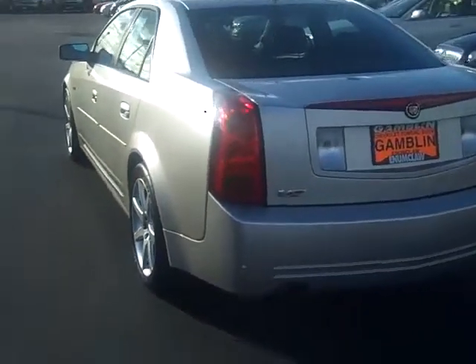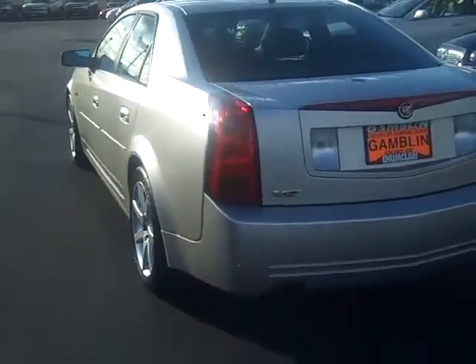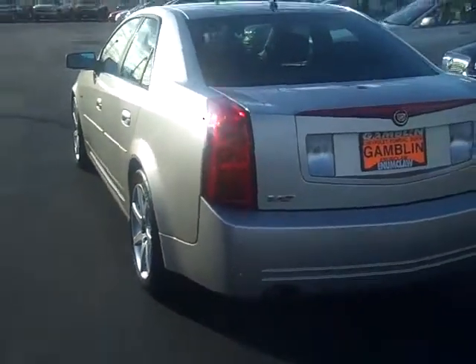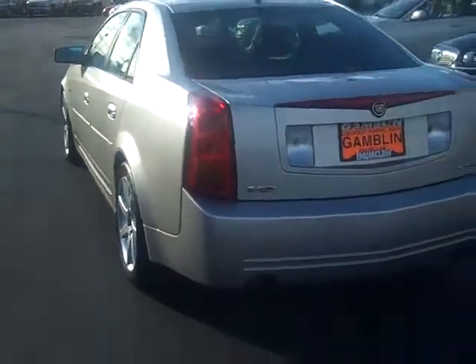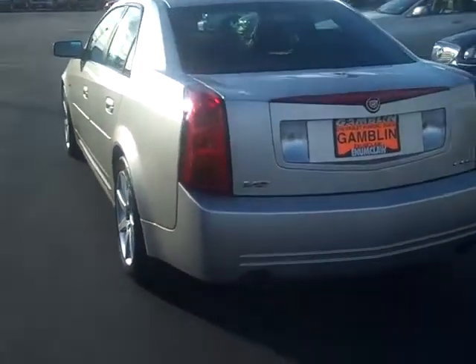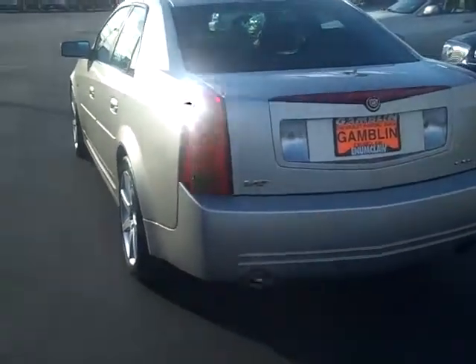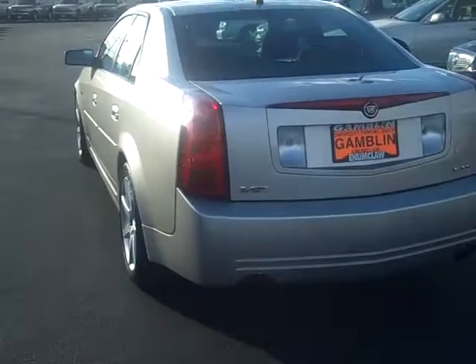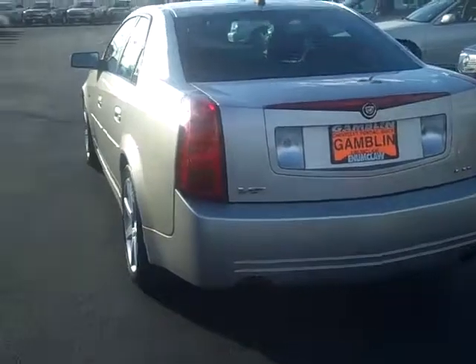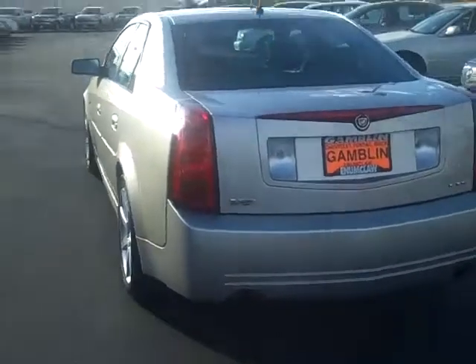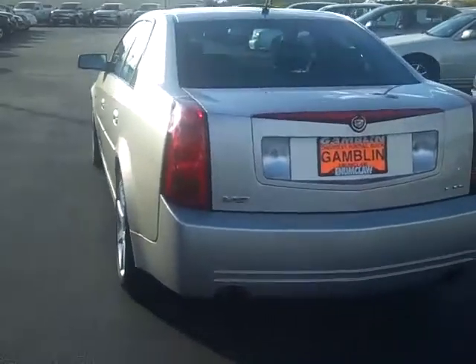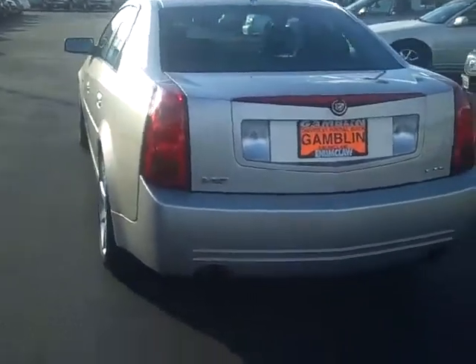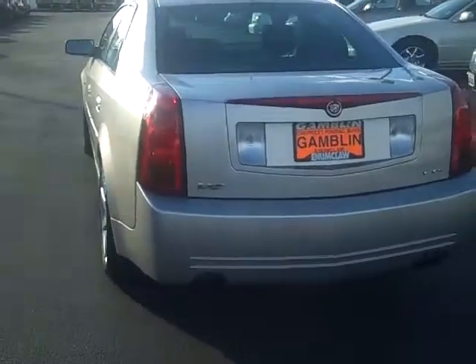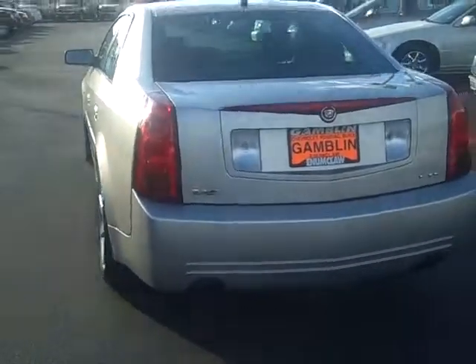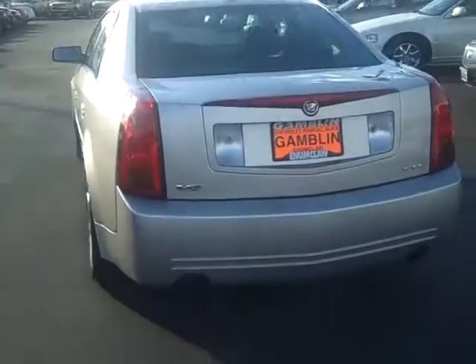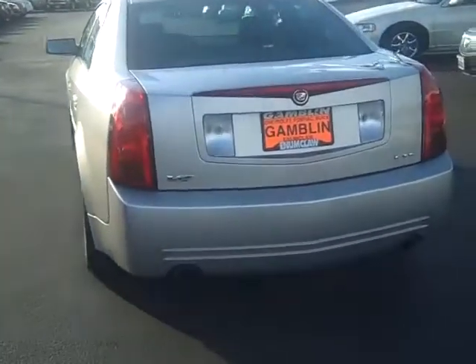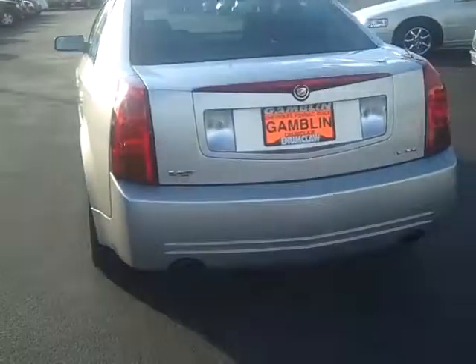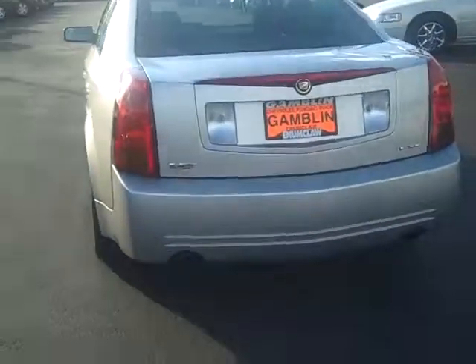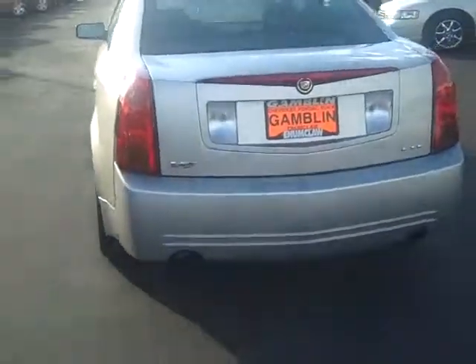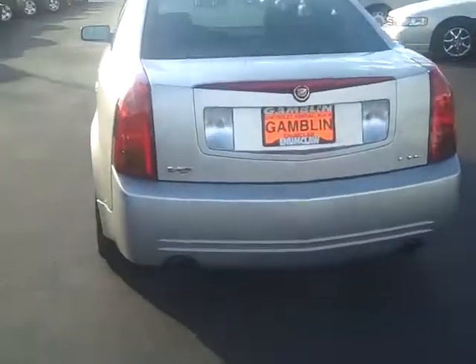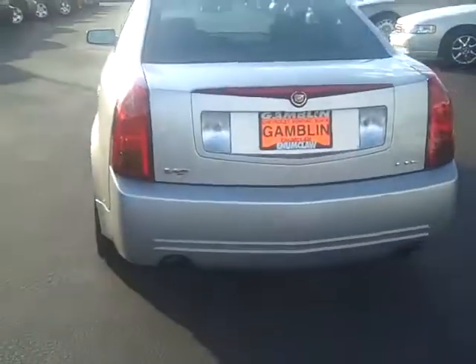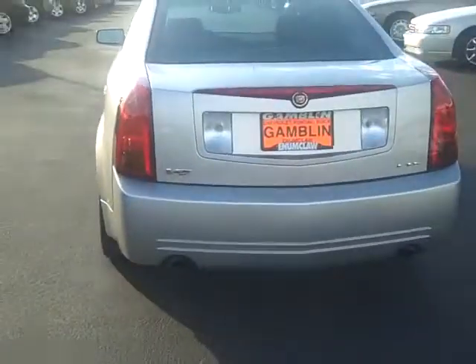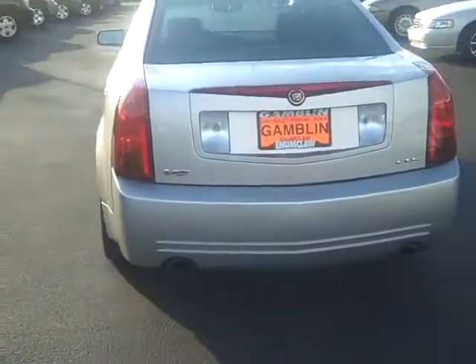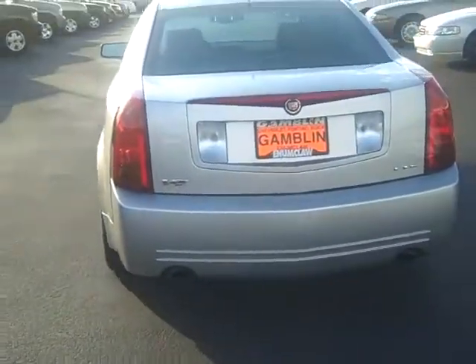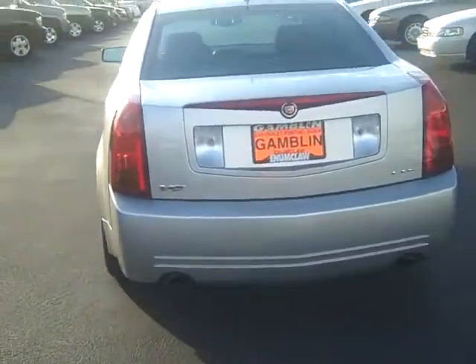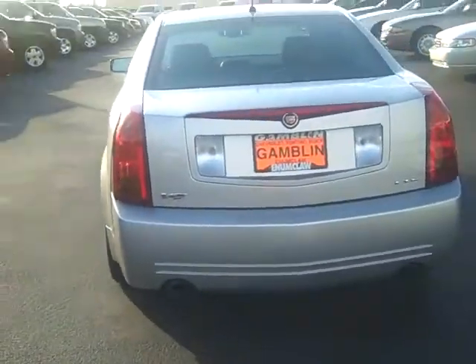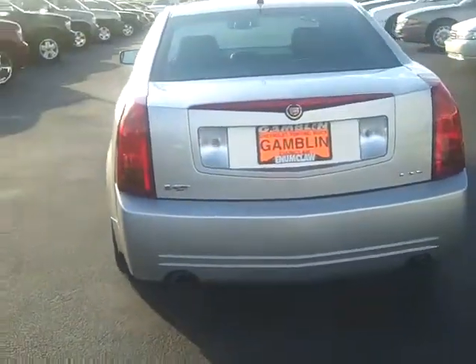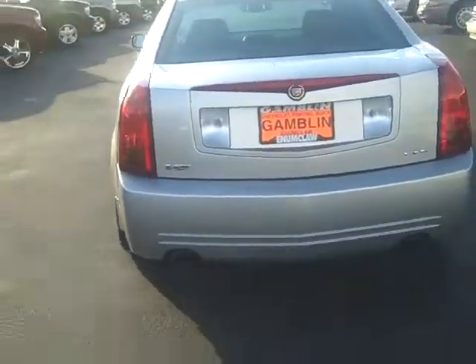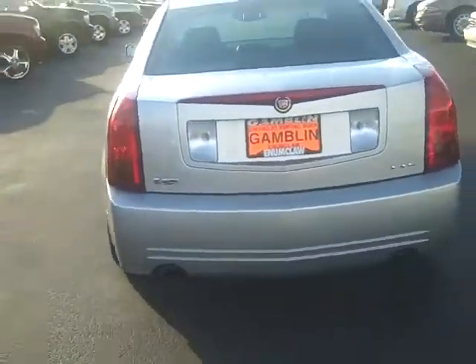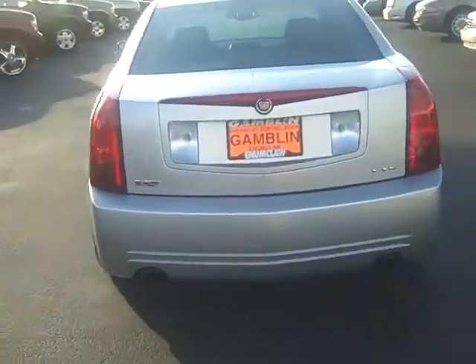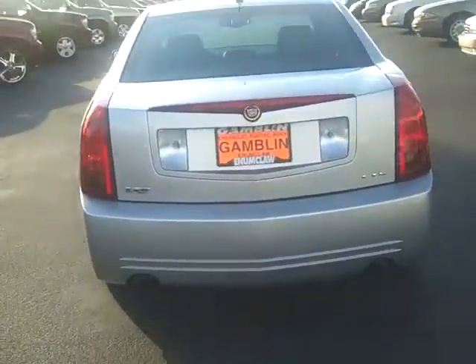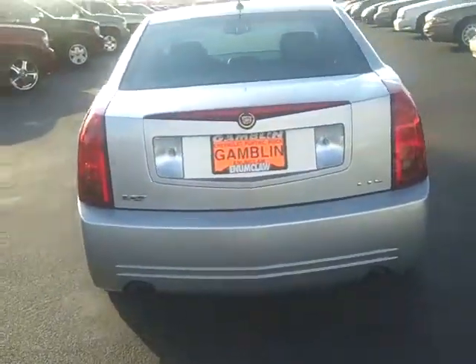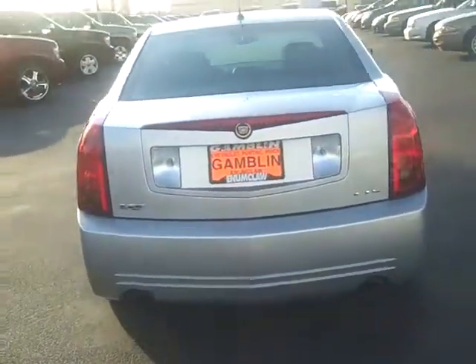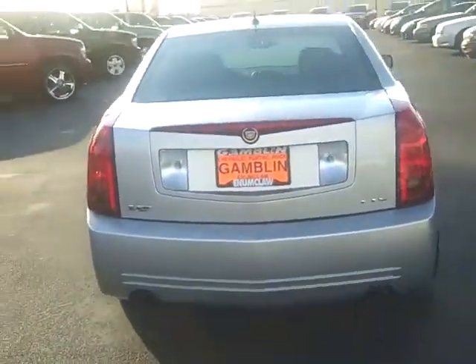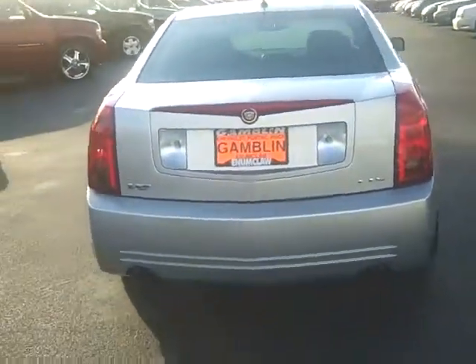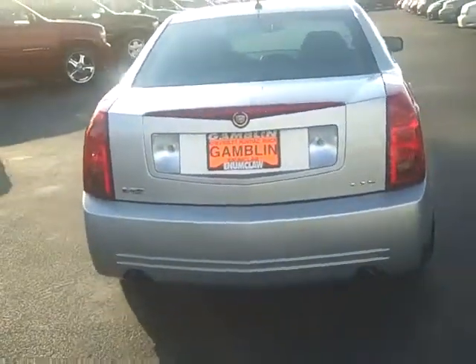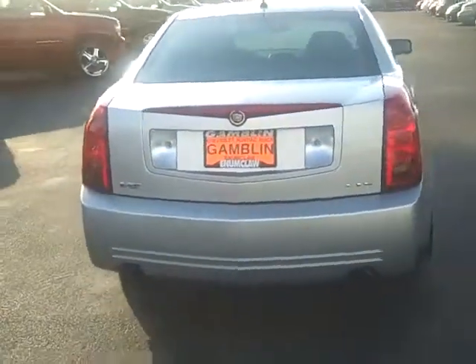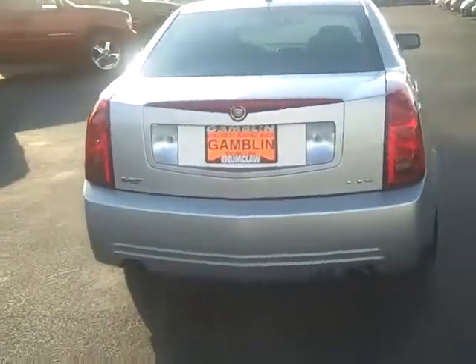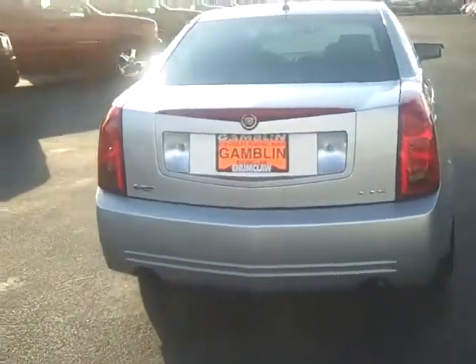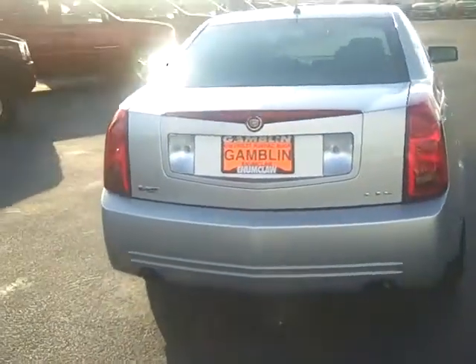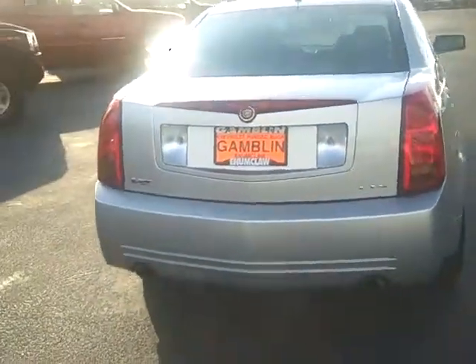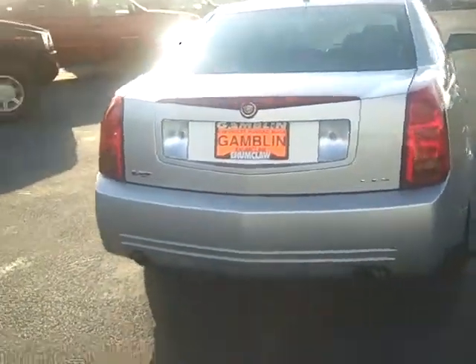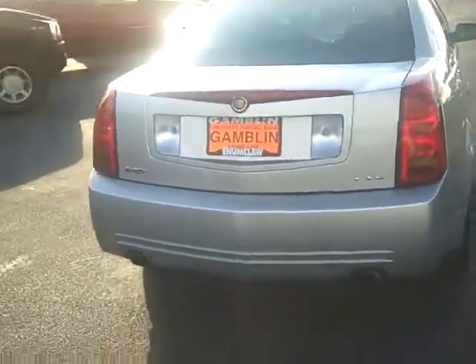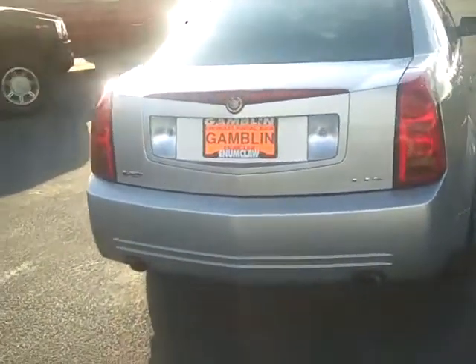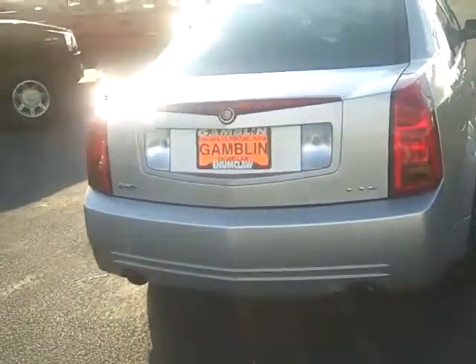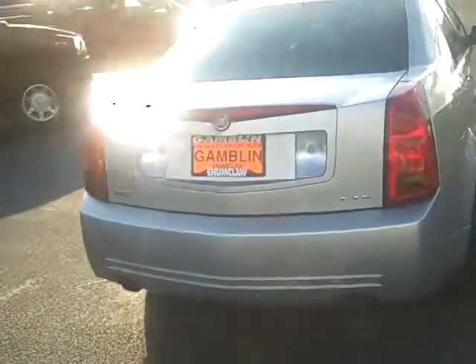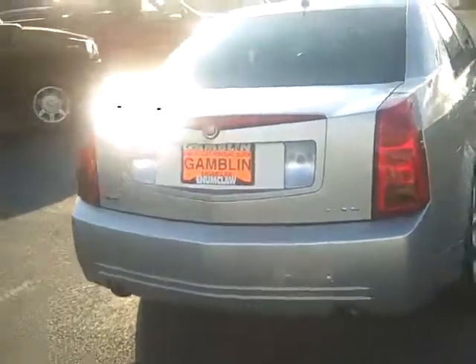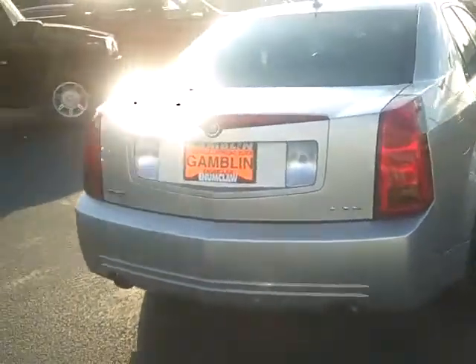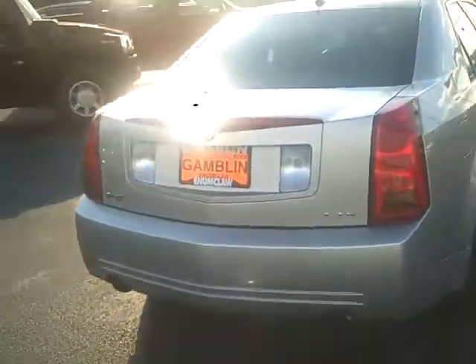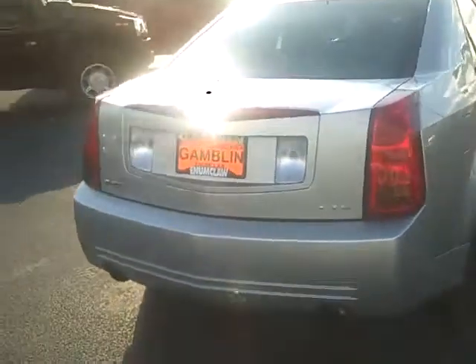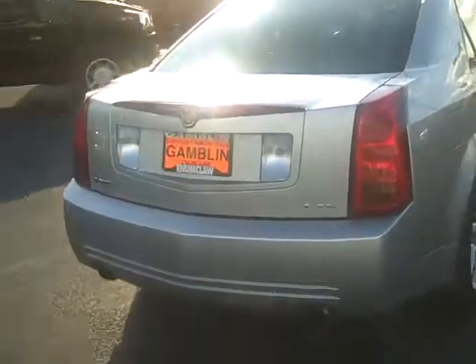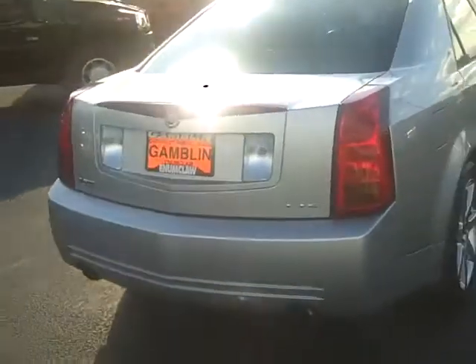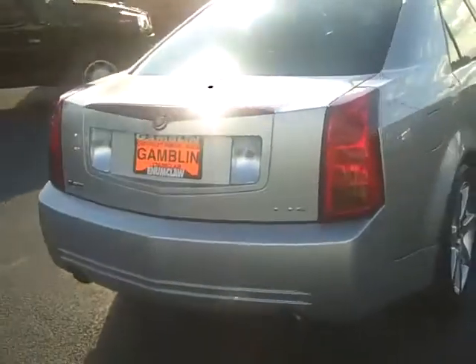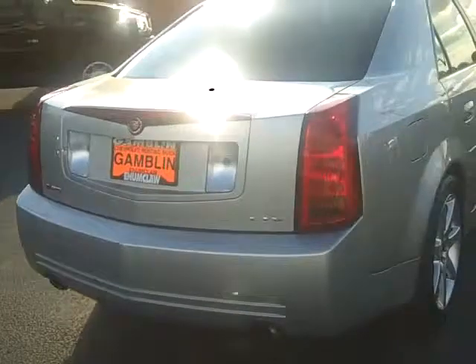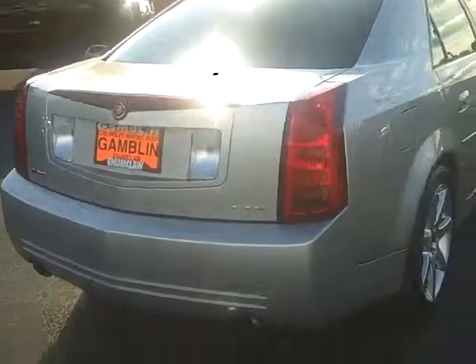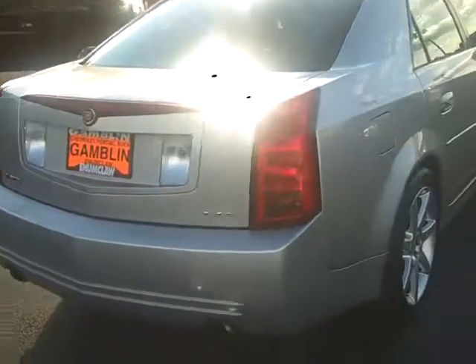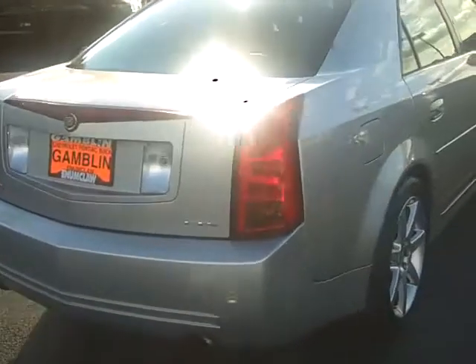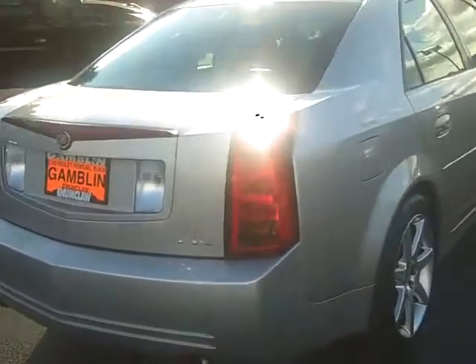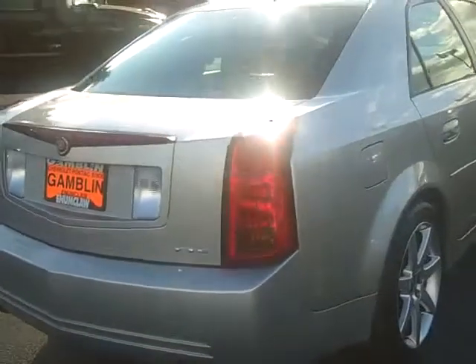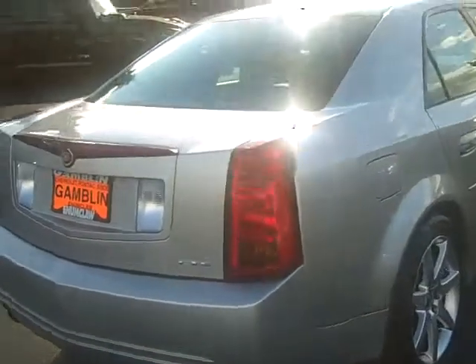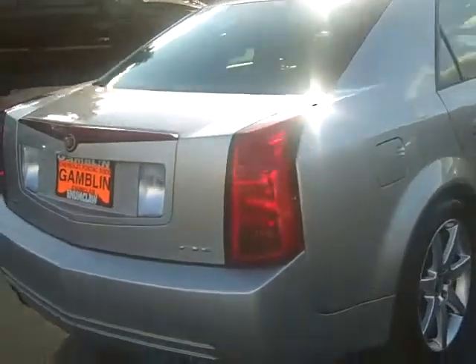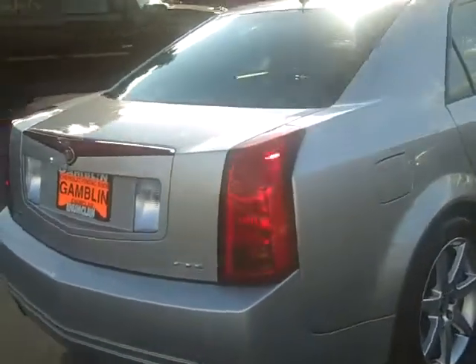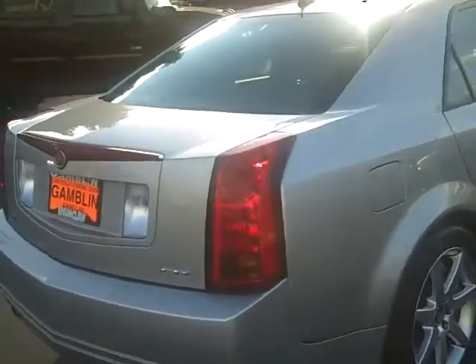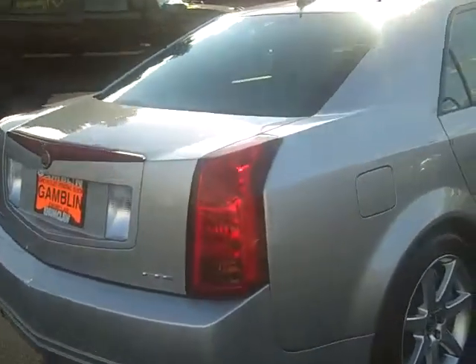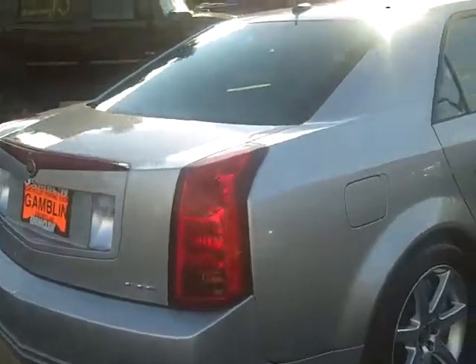Look at this car. It is a 10. Absolutely a 10. Let's look inside.